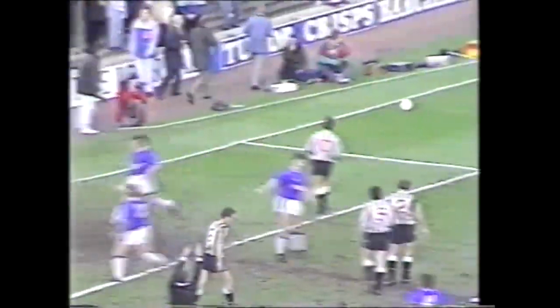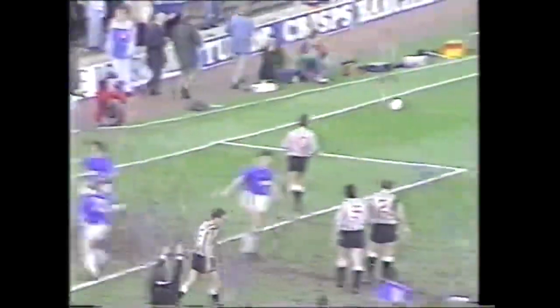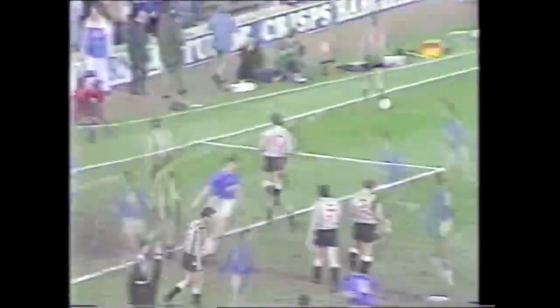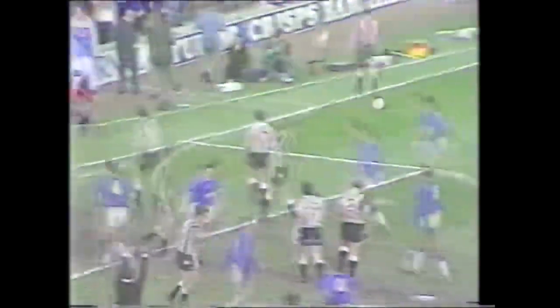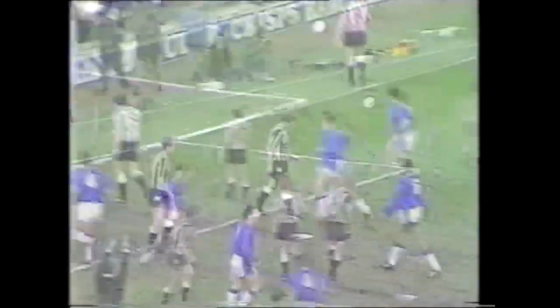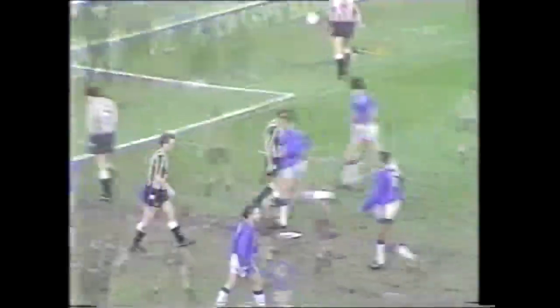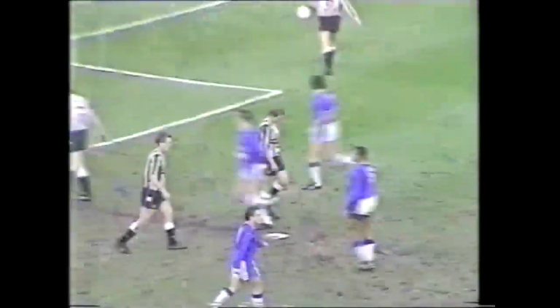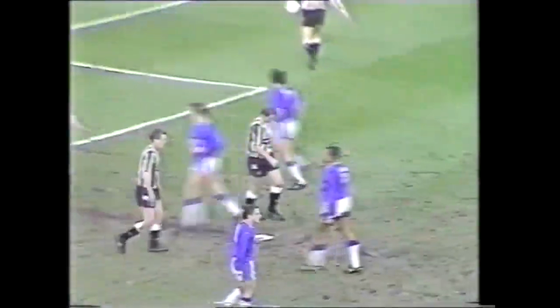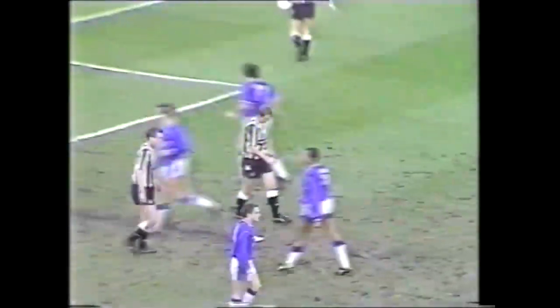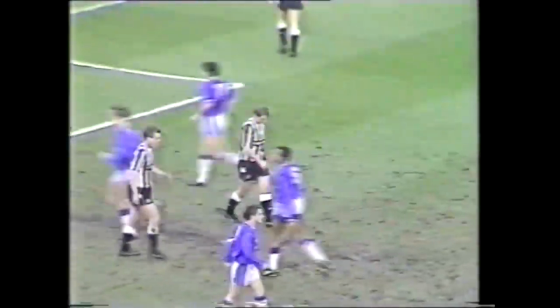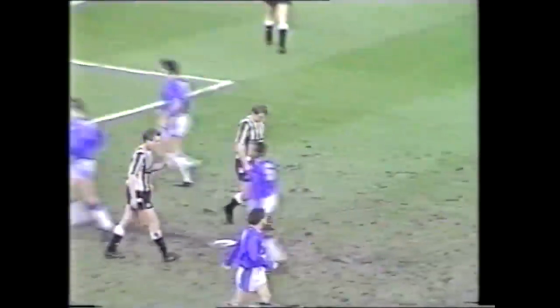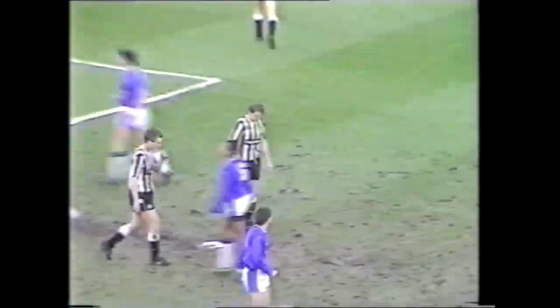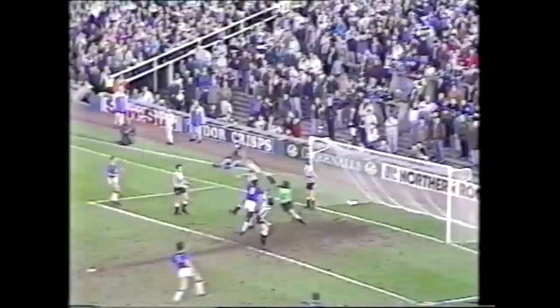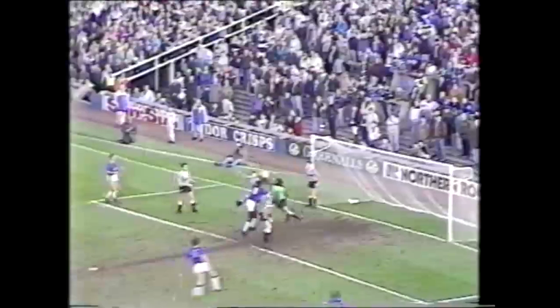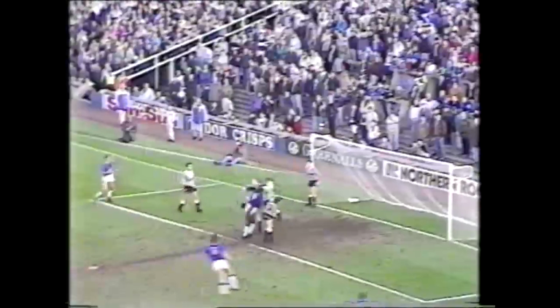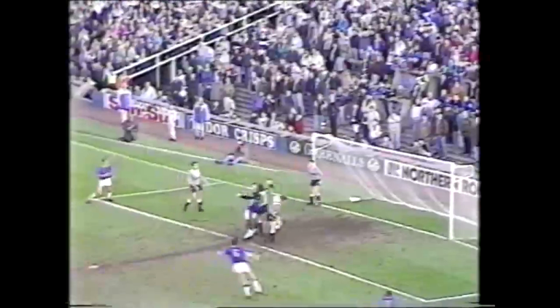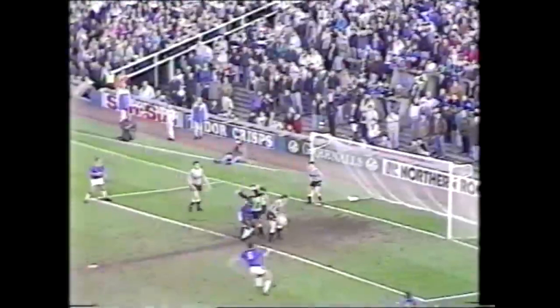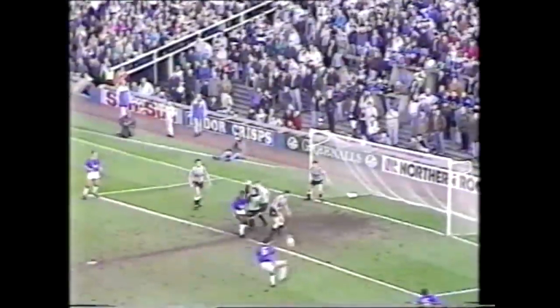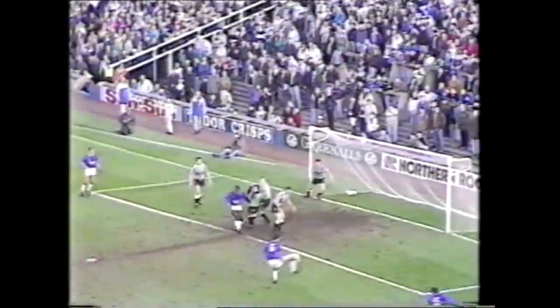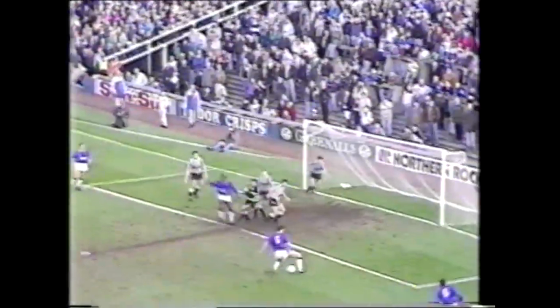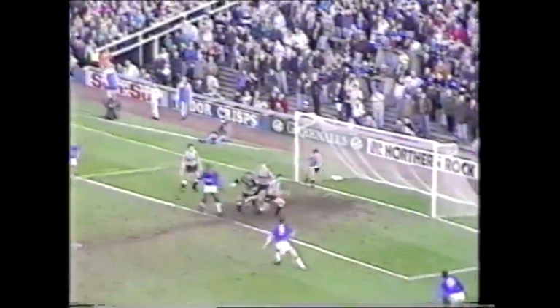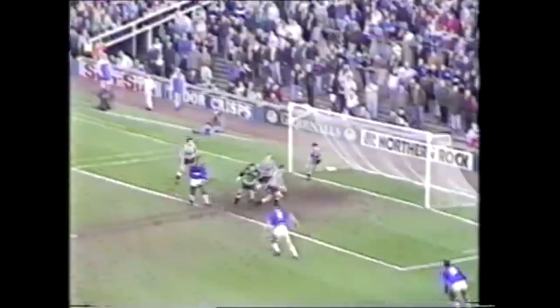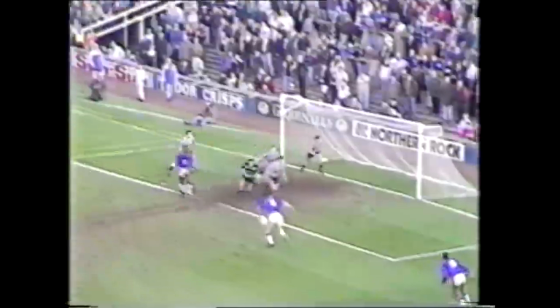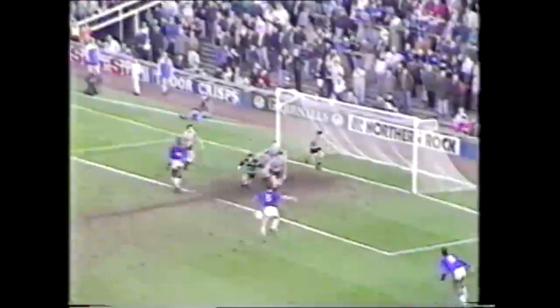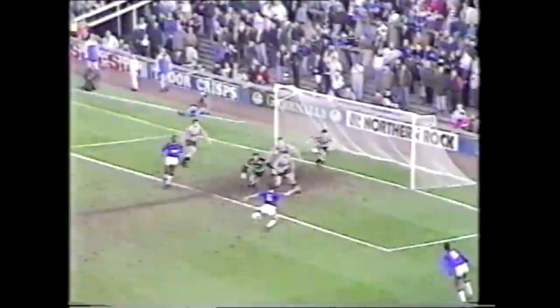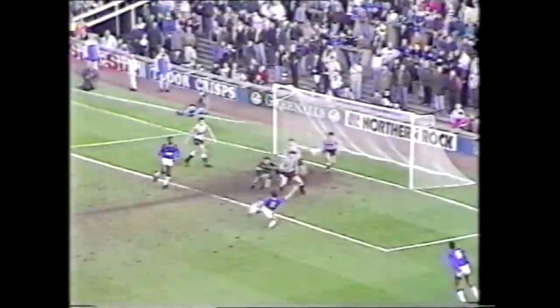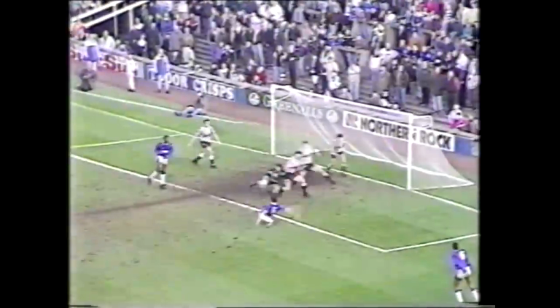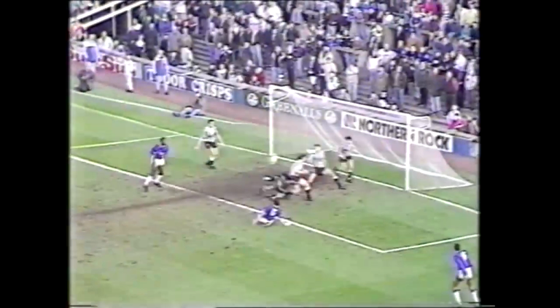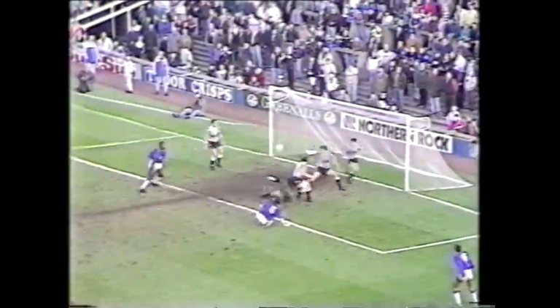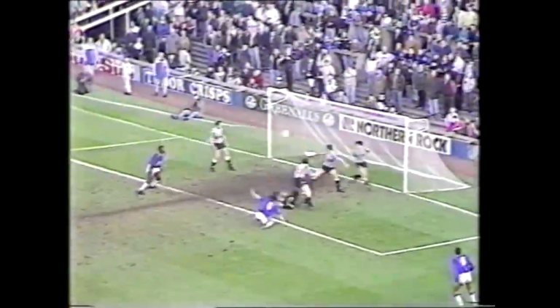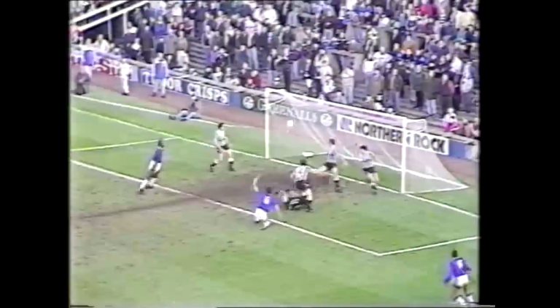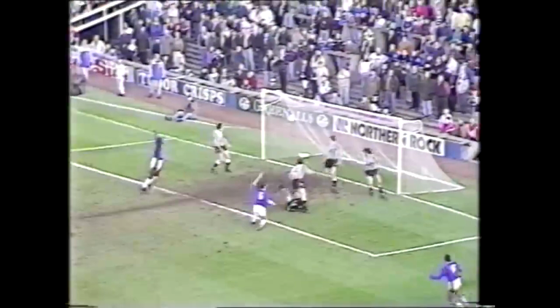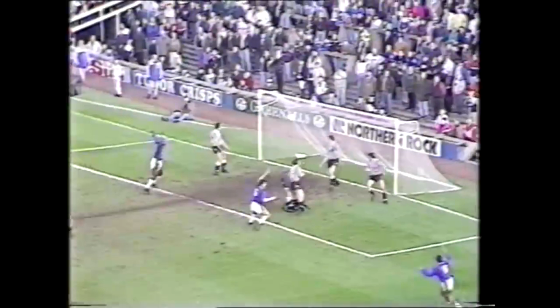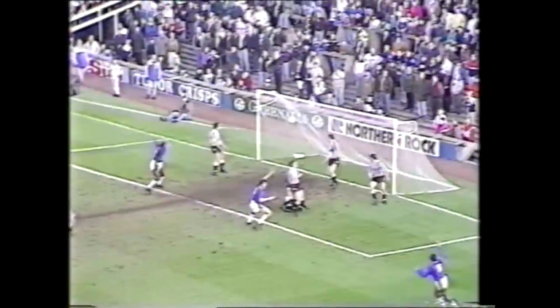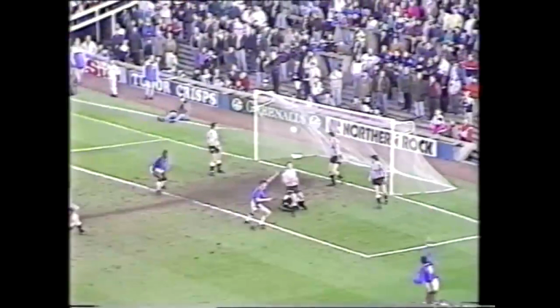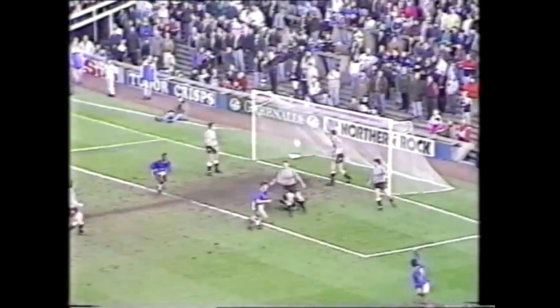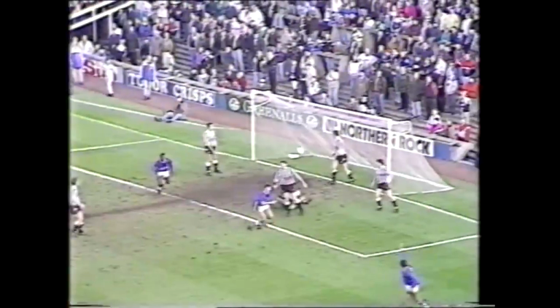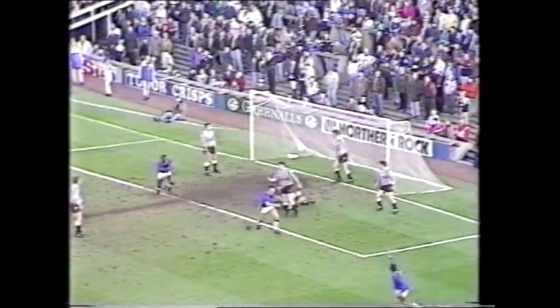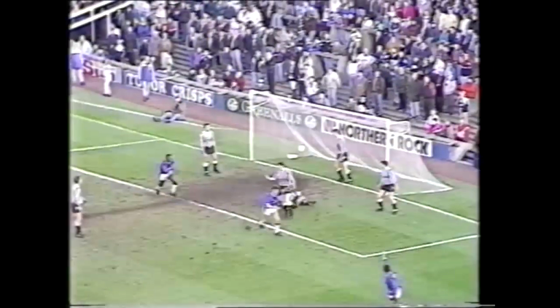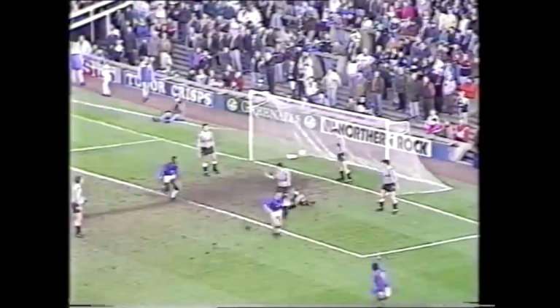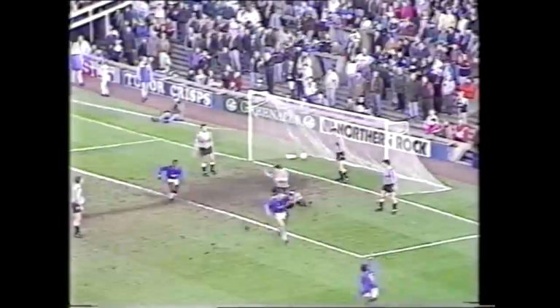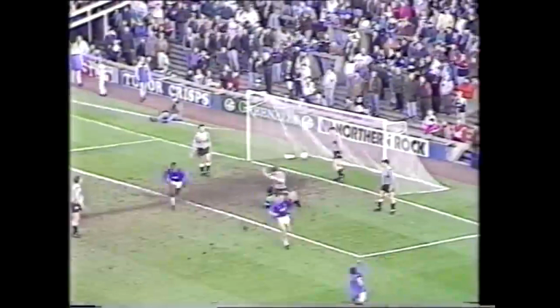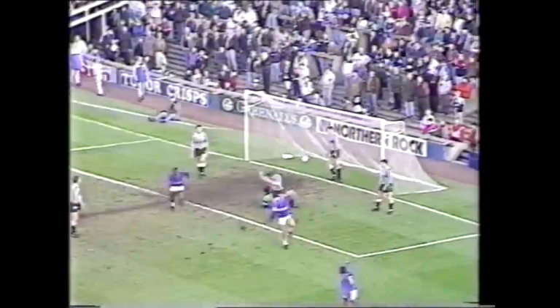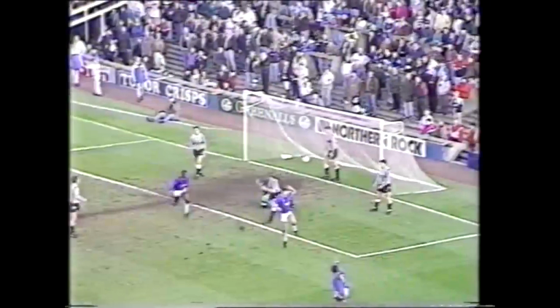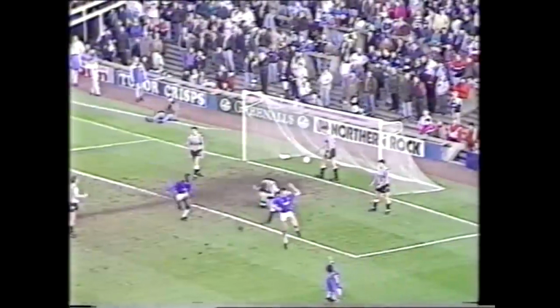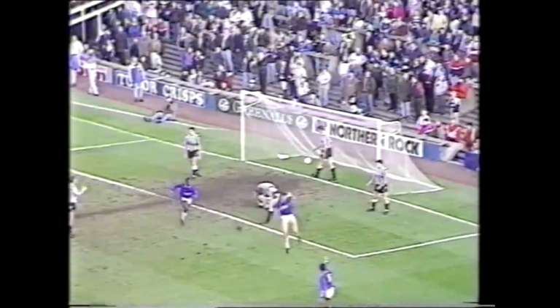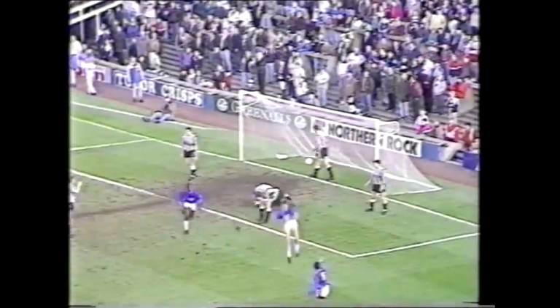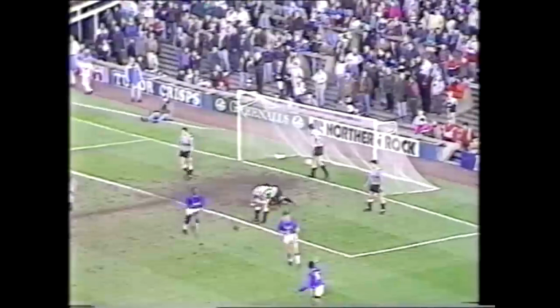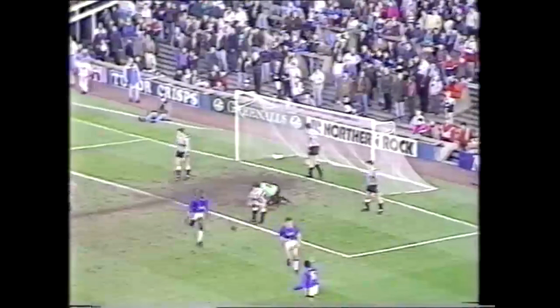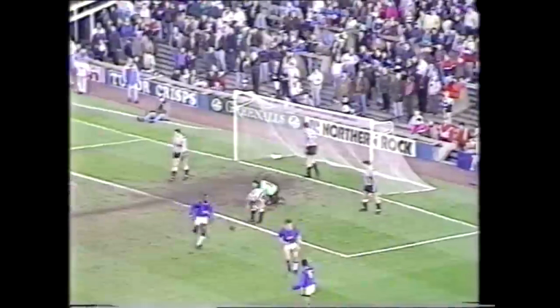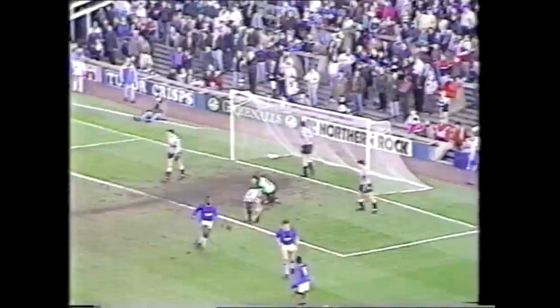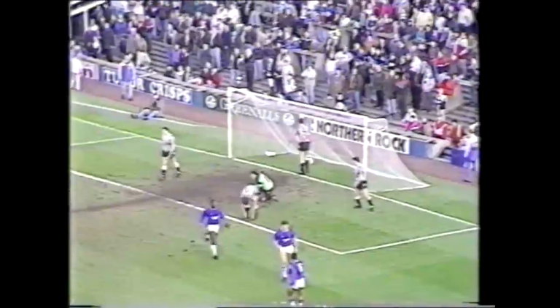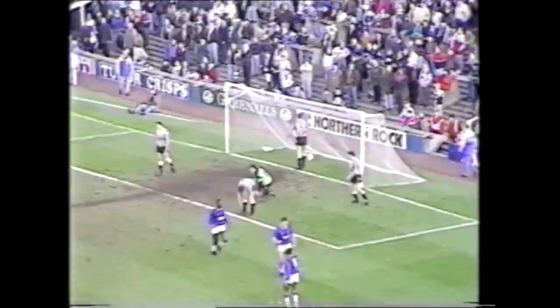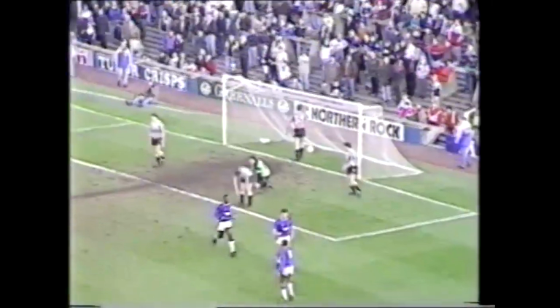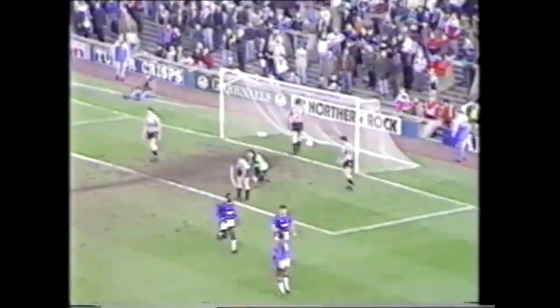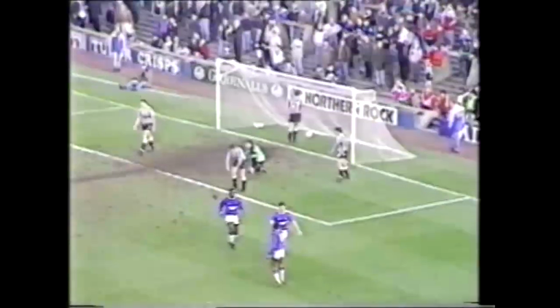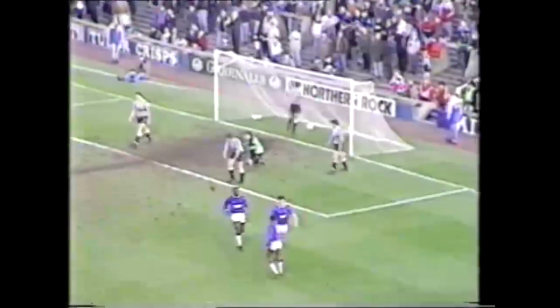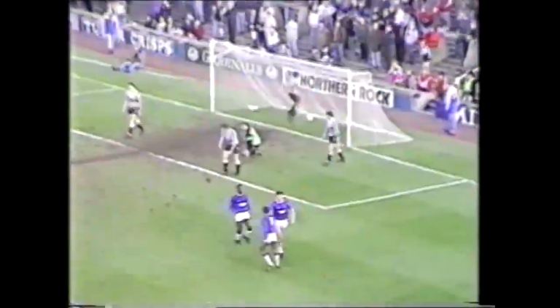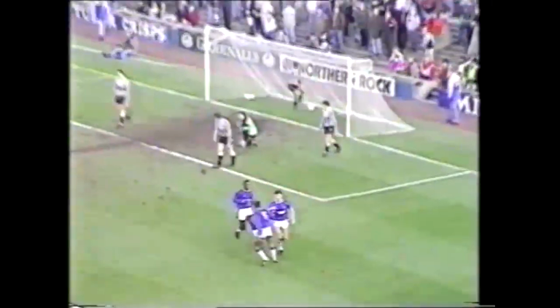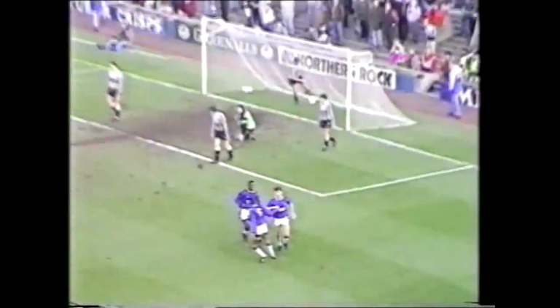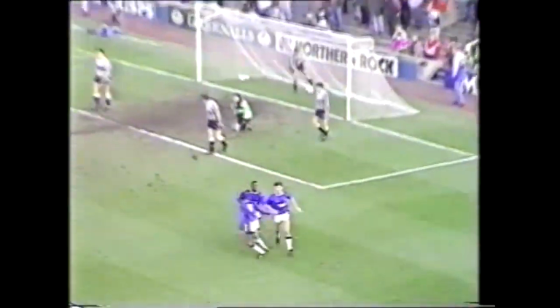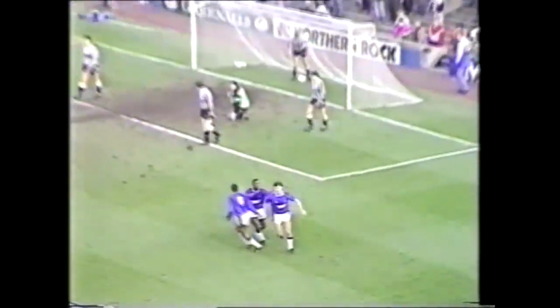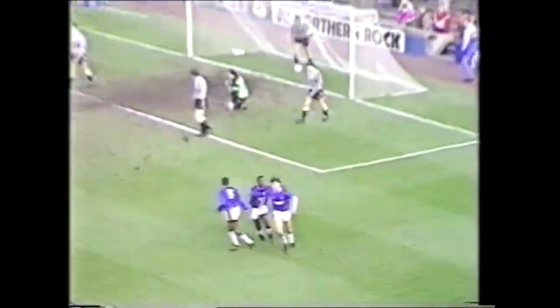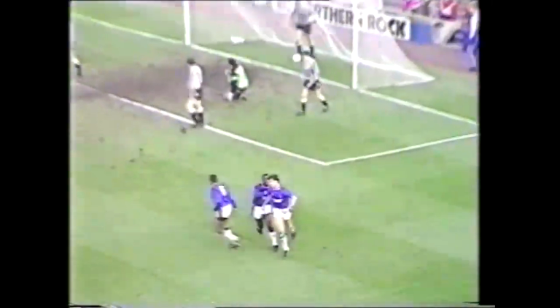The point only worsened eight minutes before half-time. Burrage had missed the corner, and defender Steve Walsh had moved up to punish United.